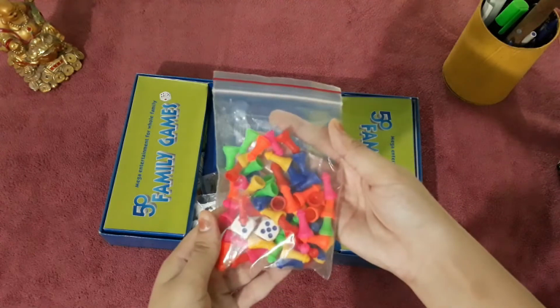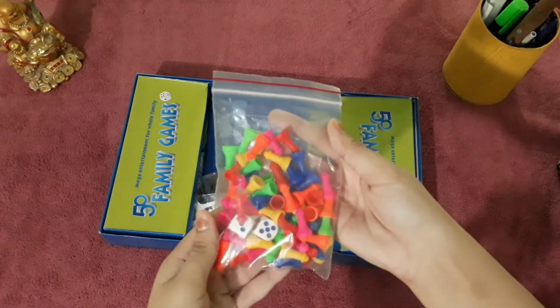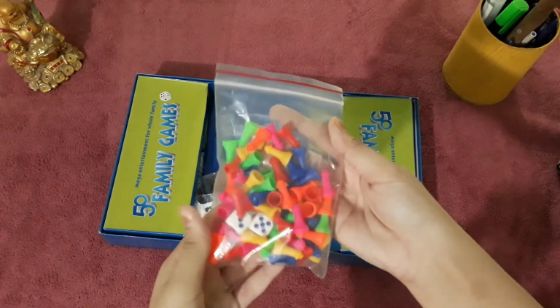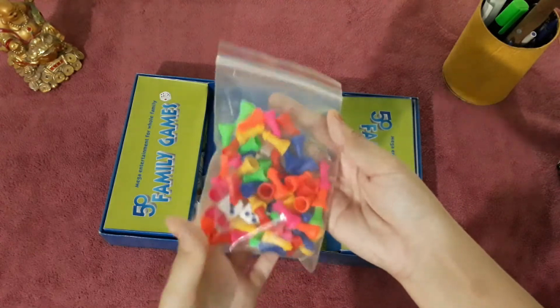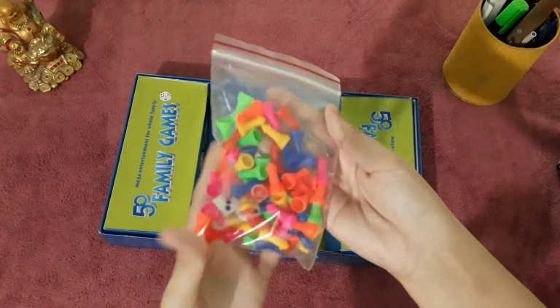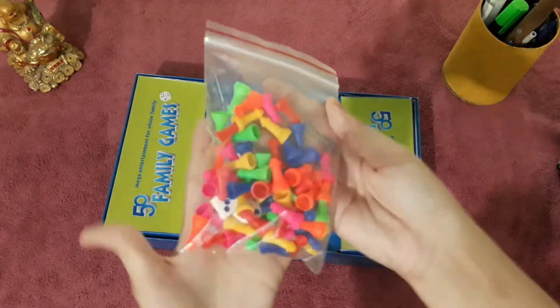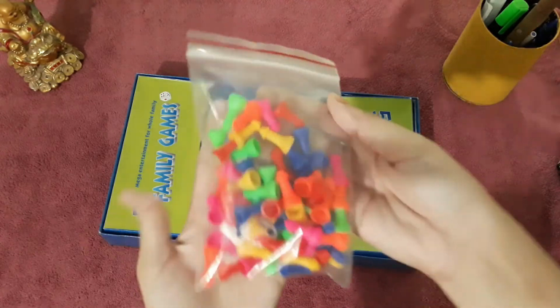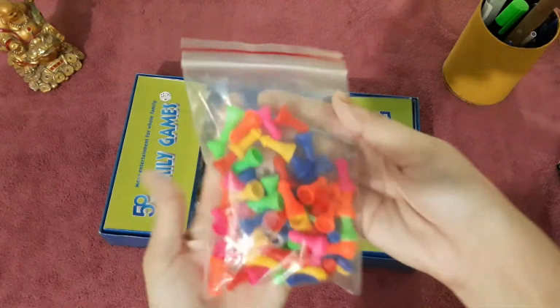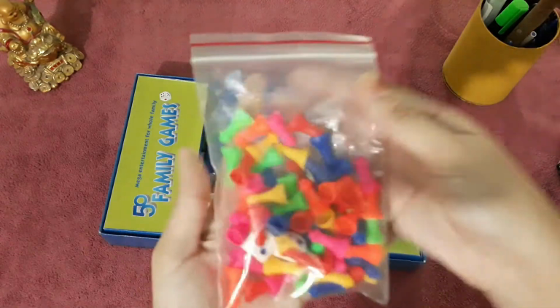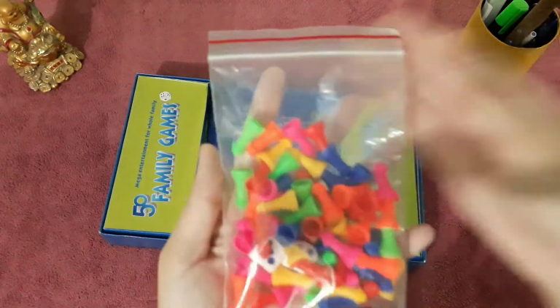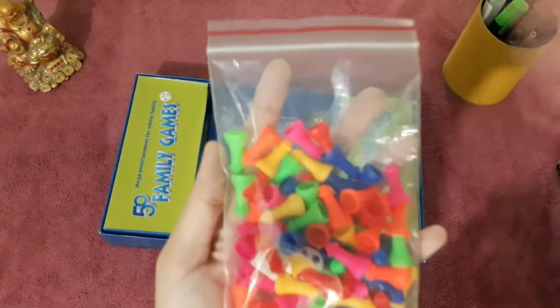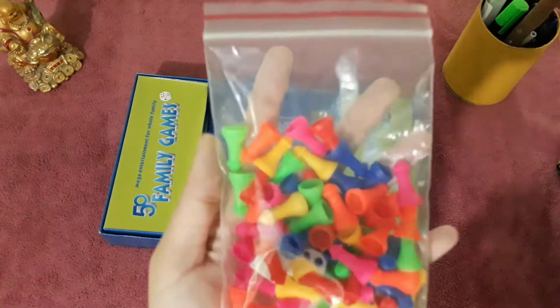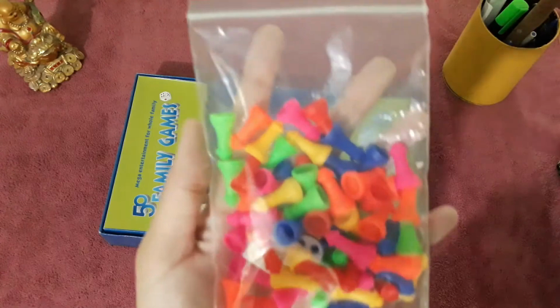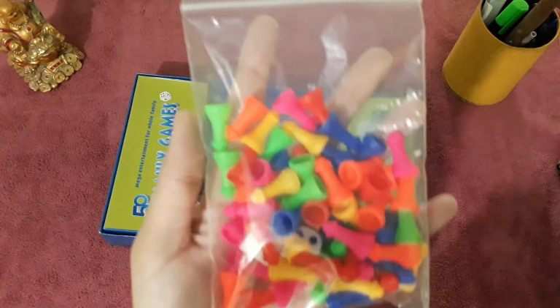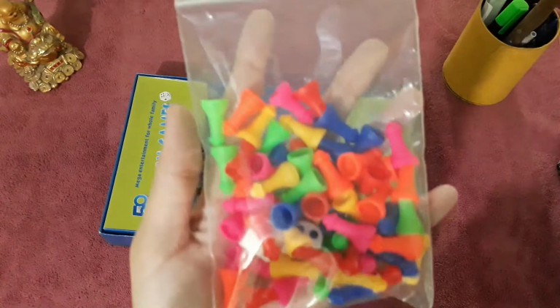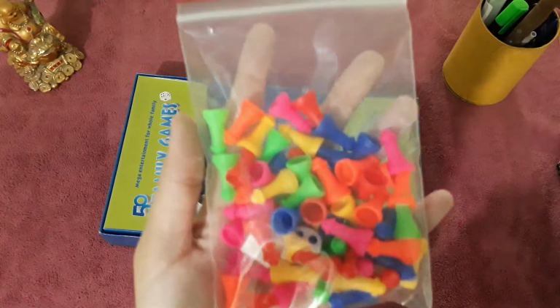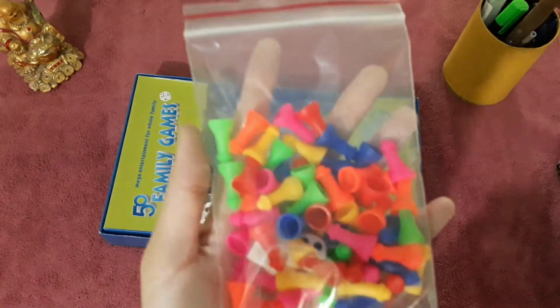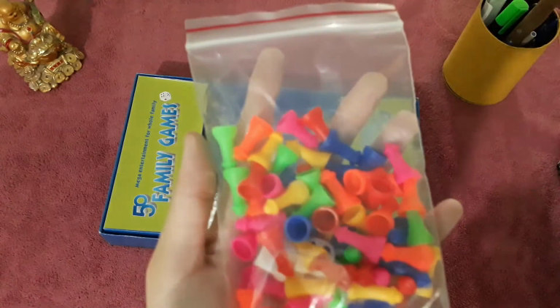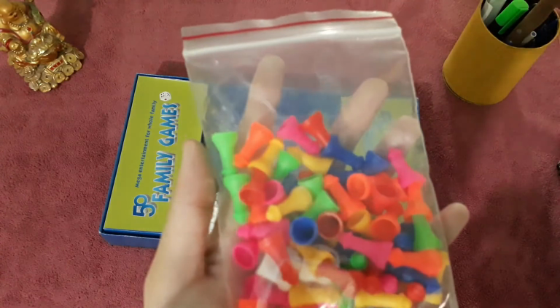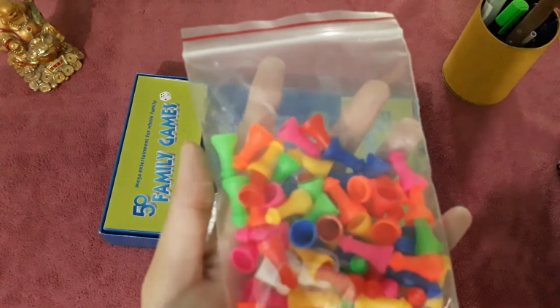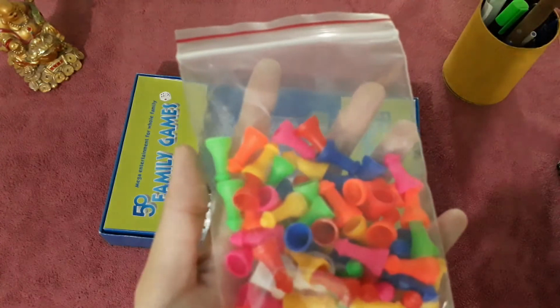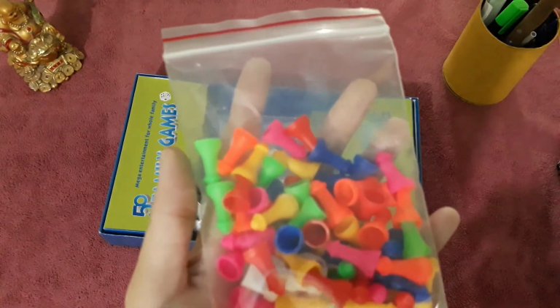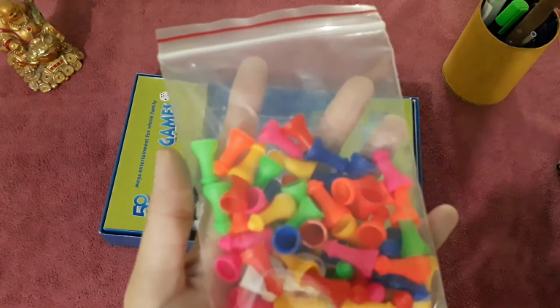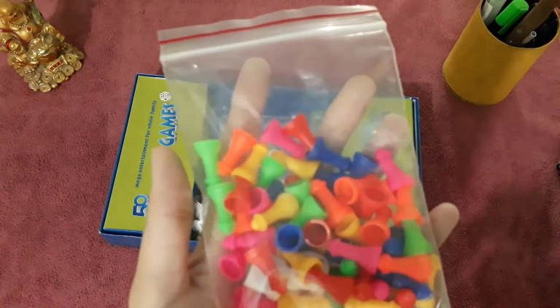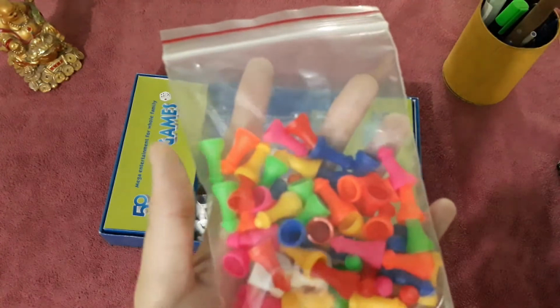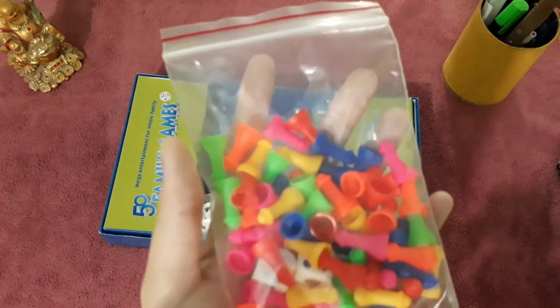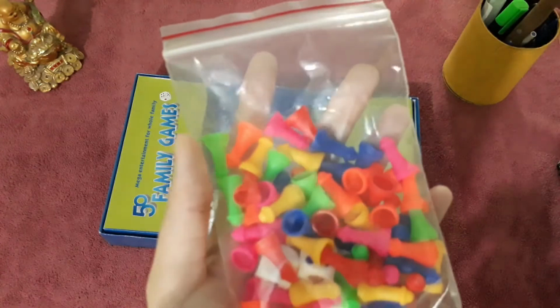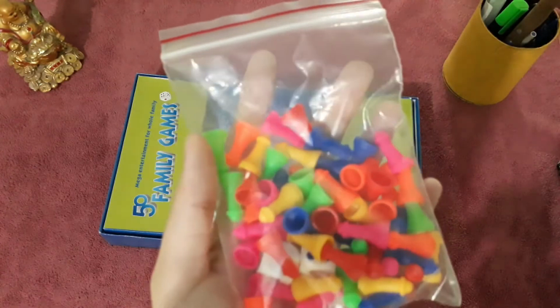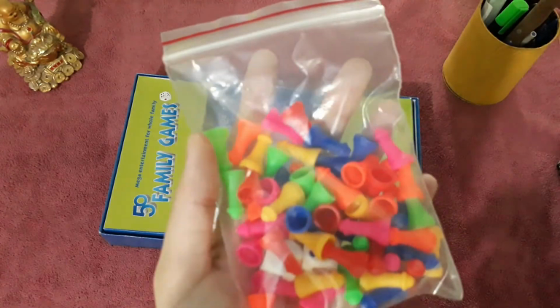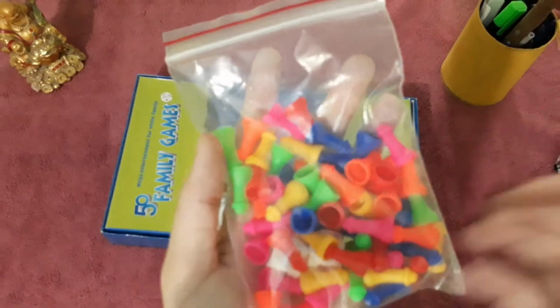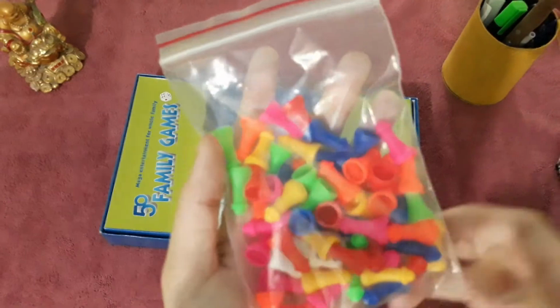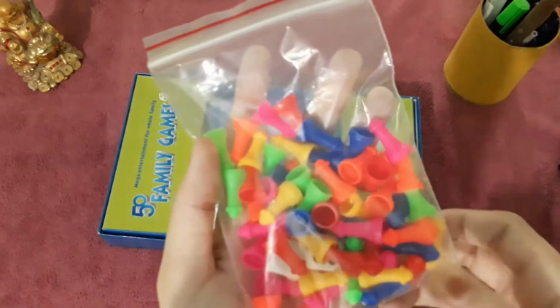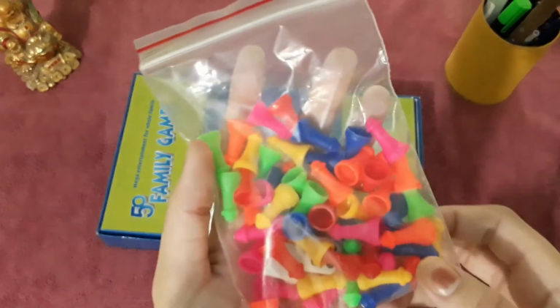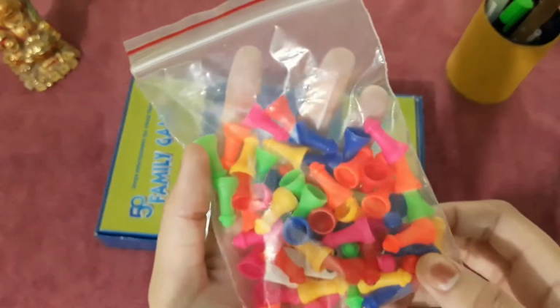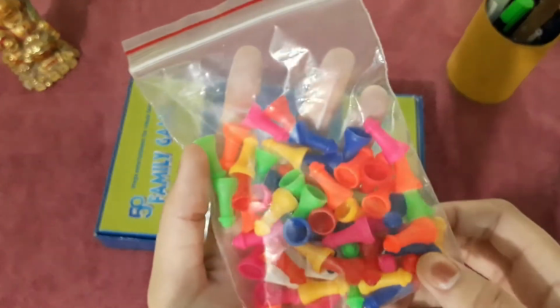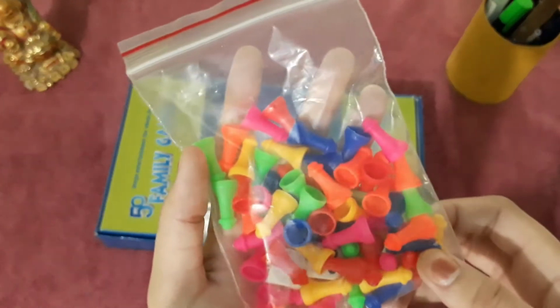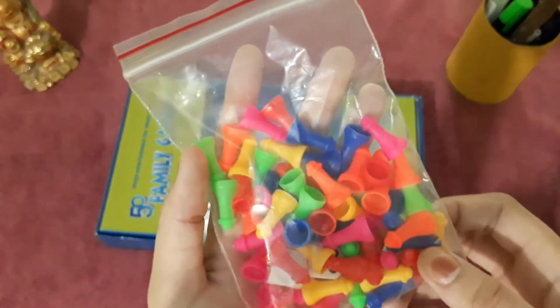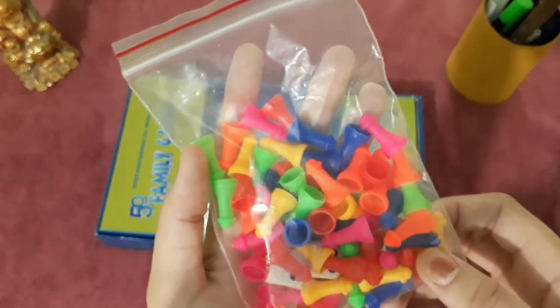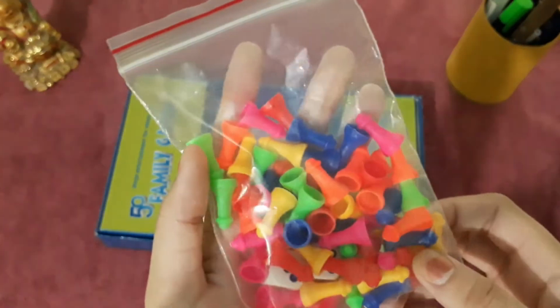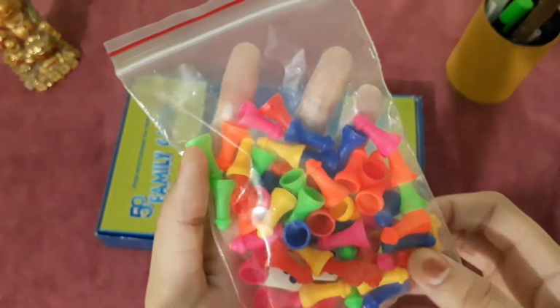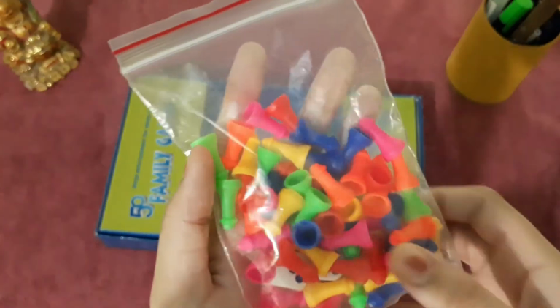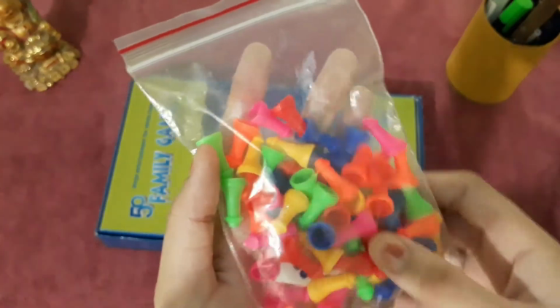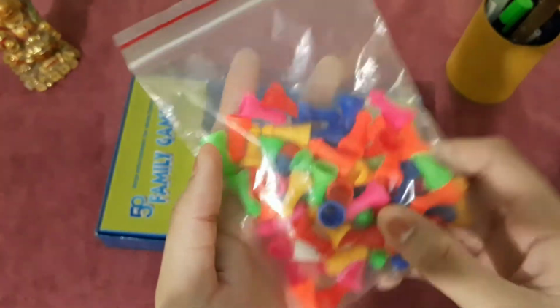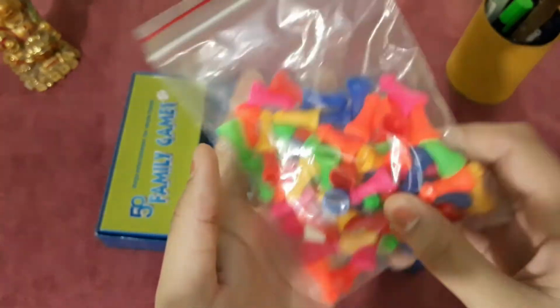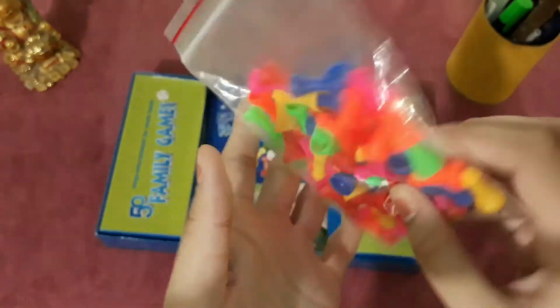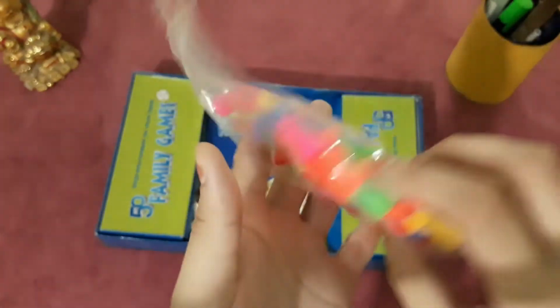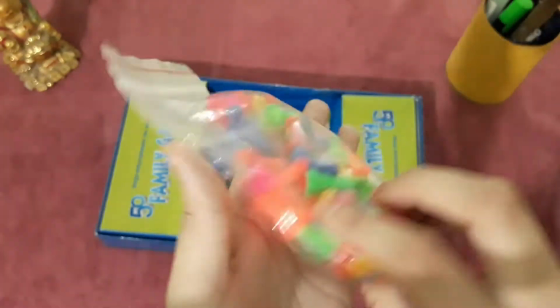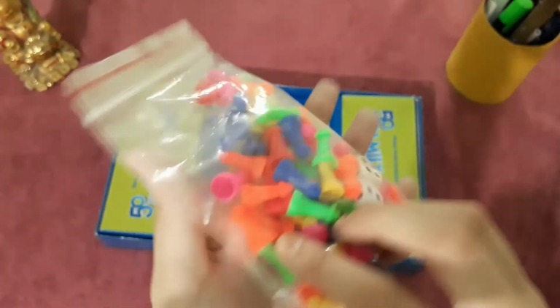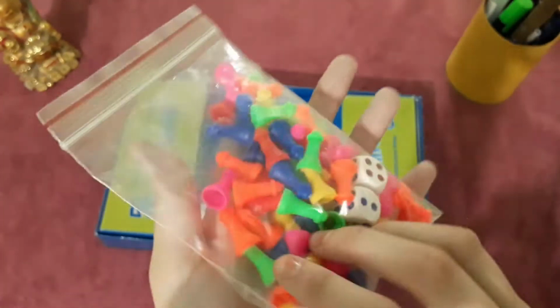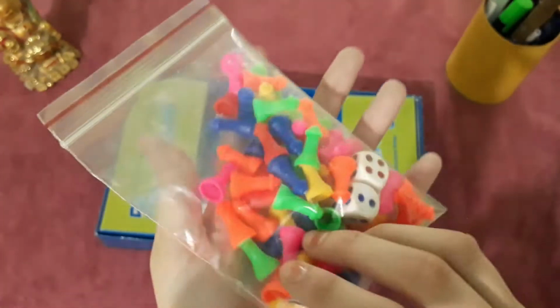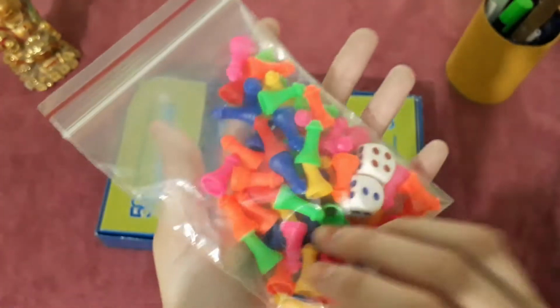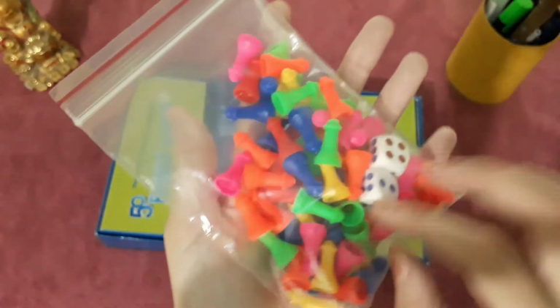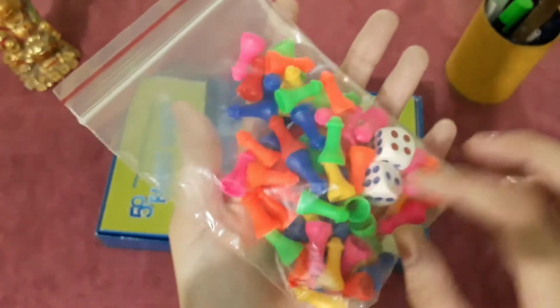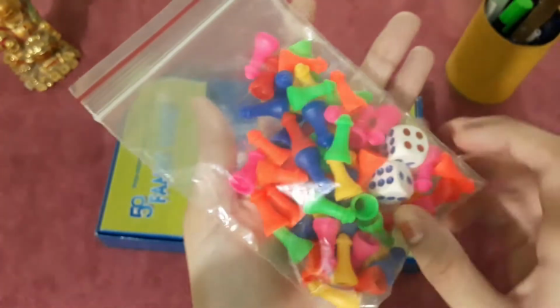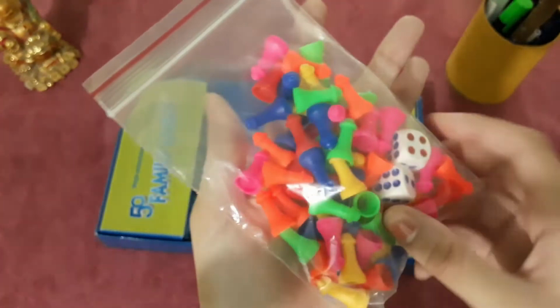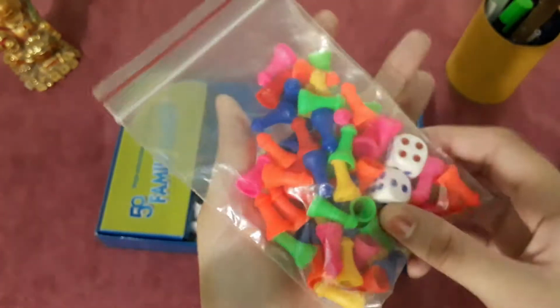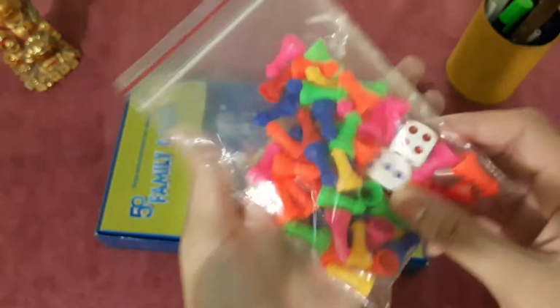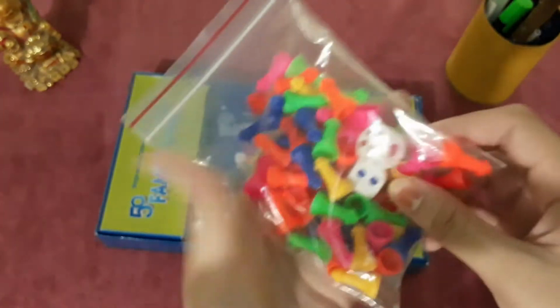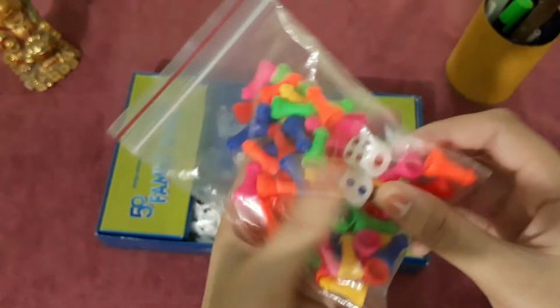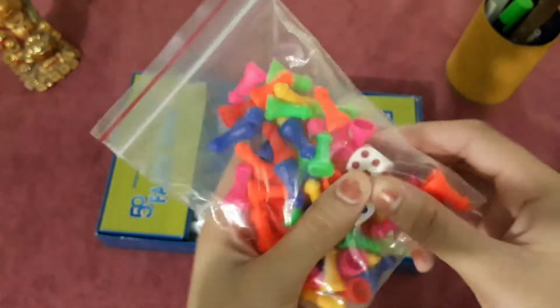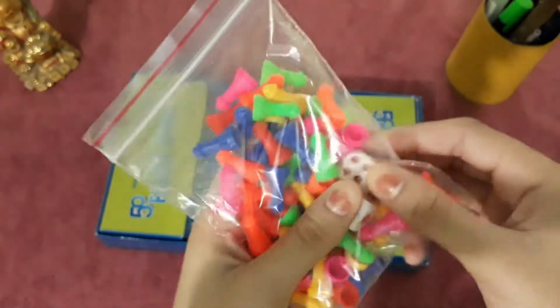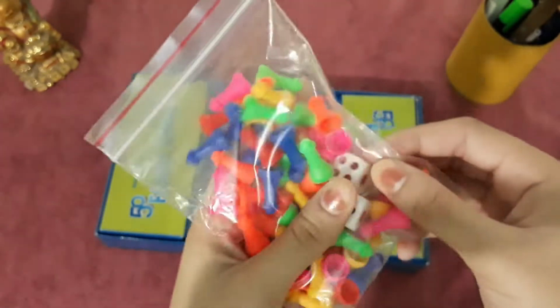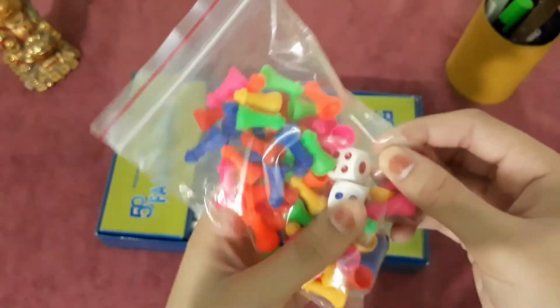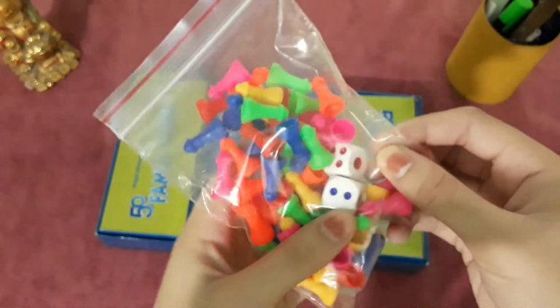There are dice included — two dice in fact, because there are games that require two dice.